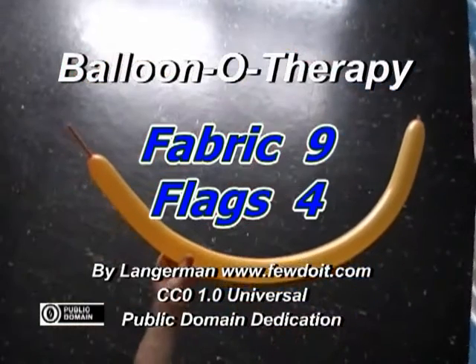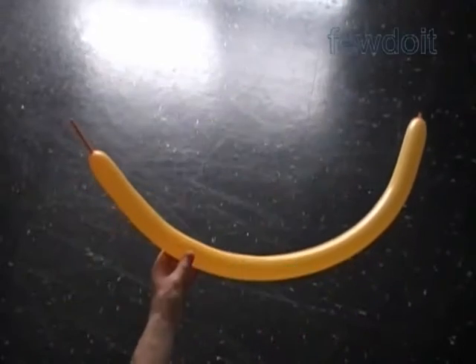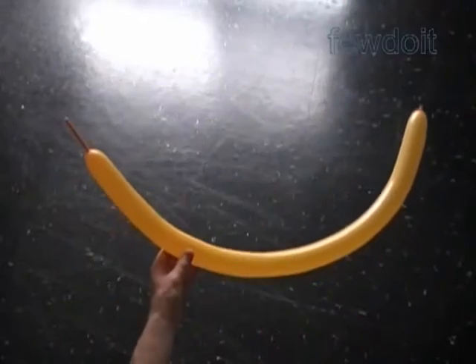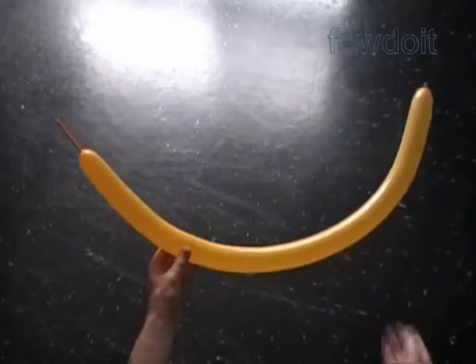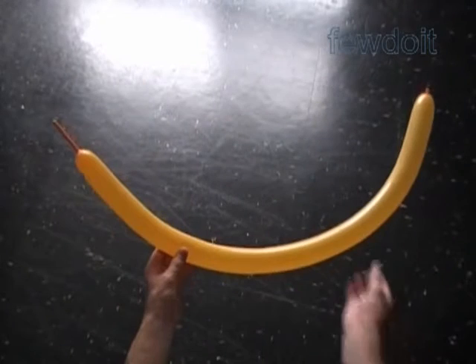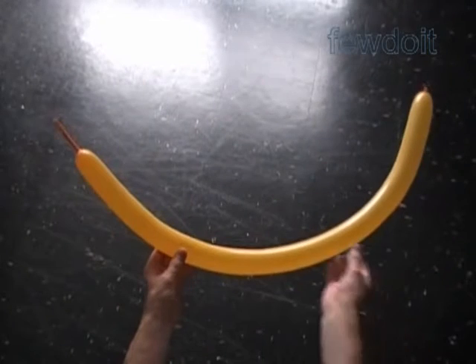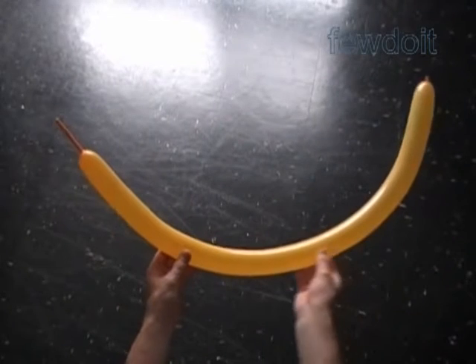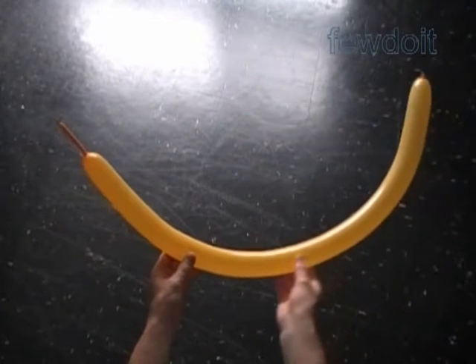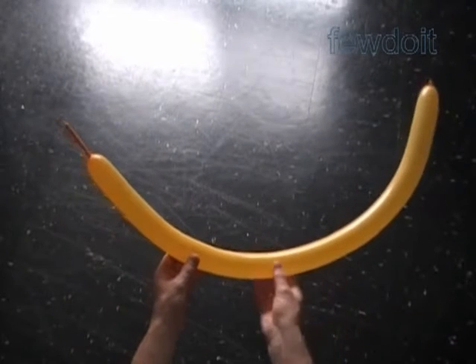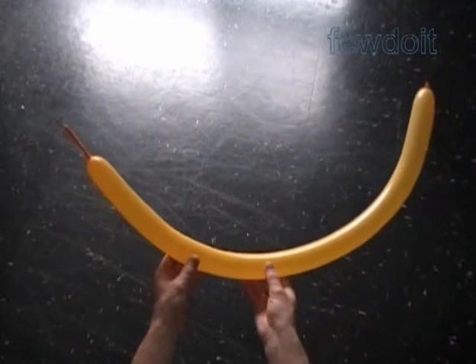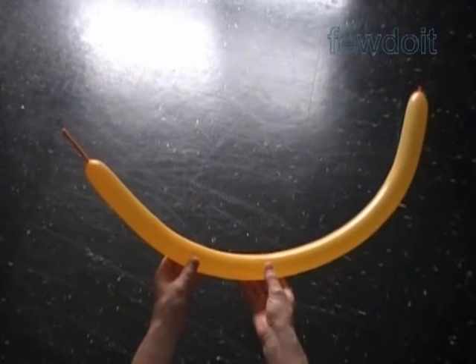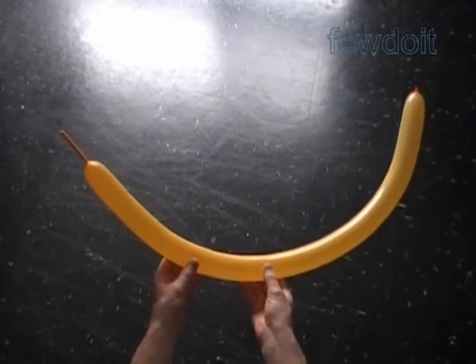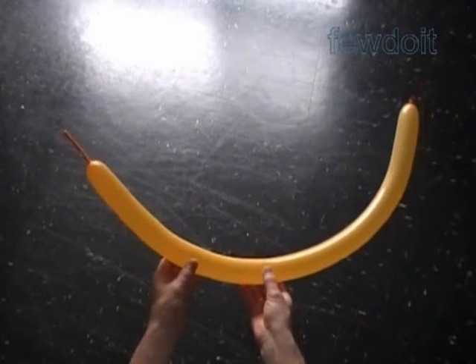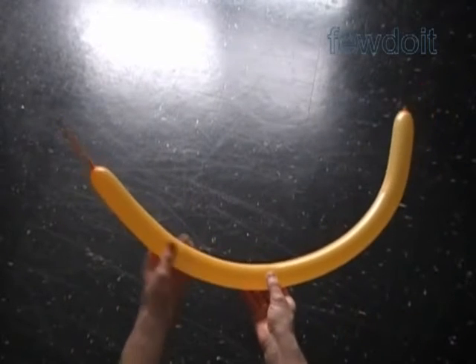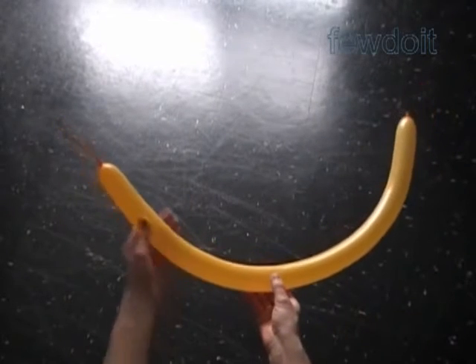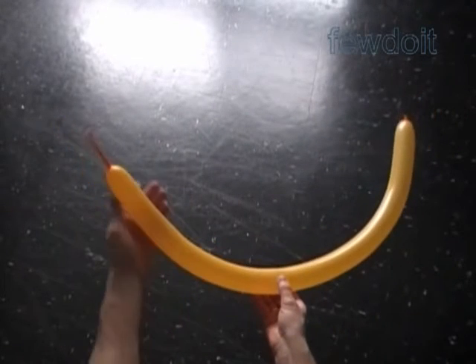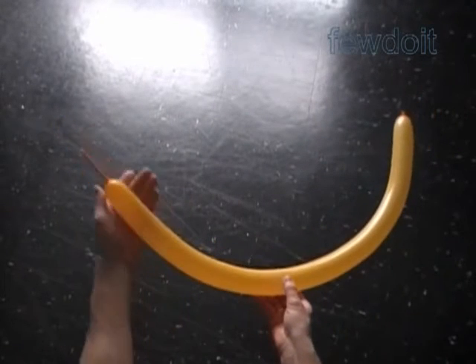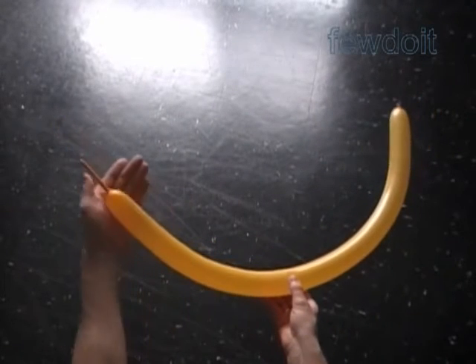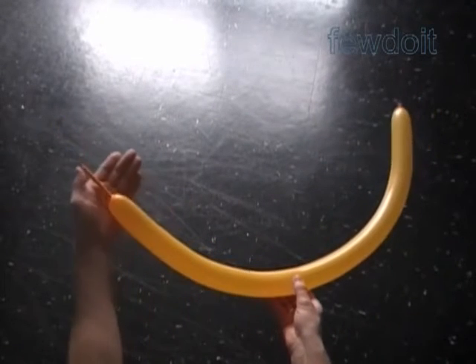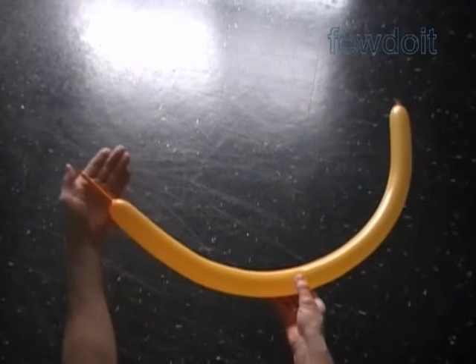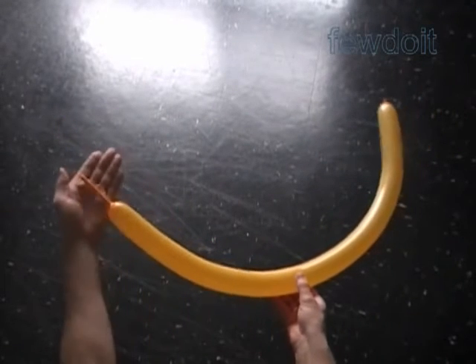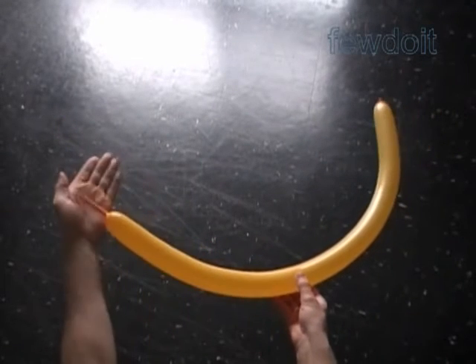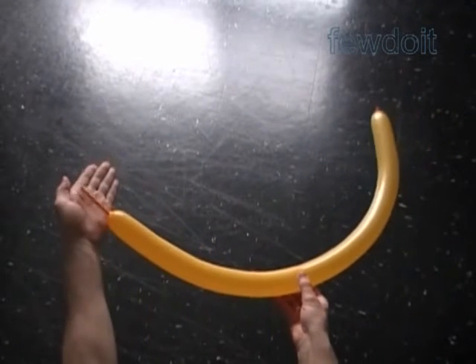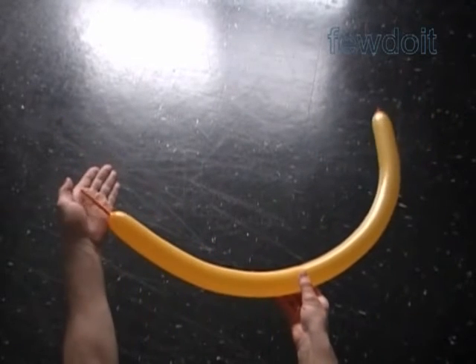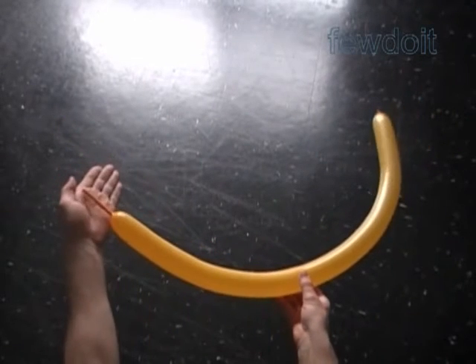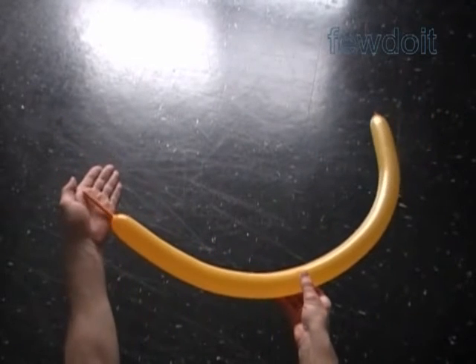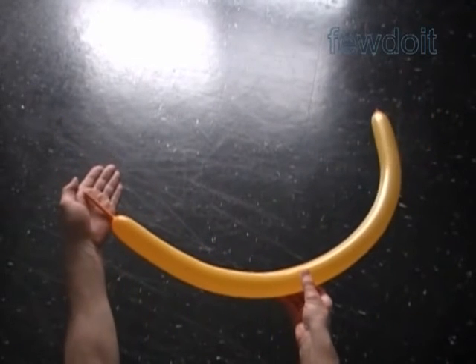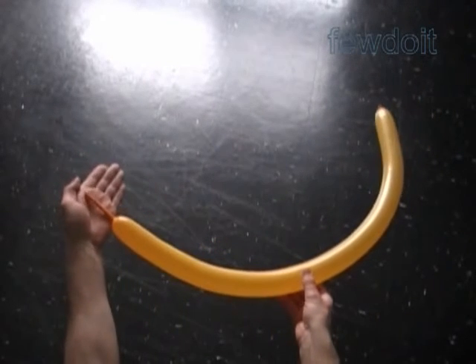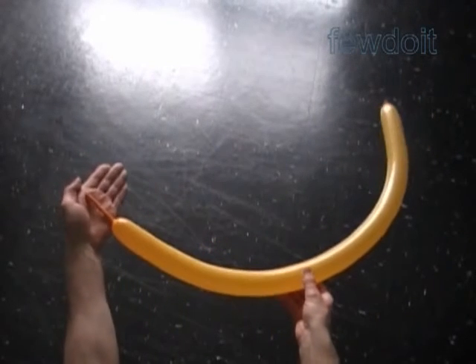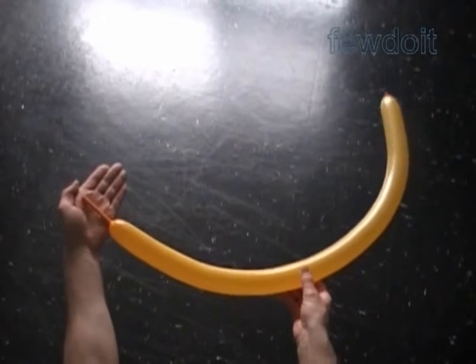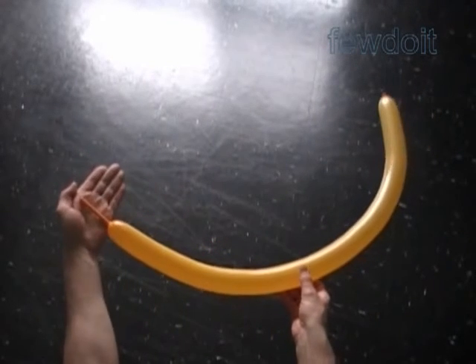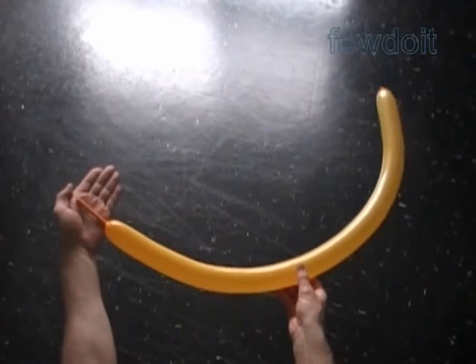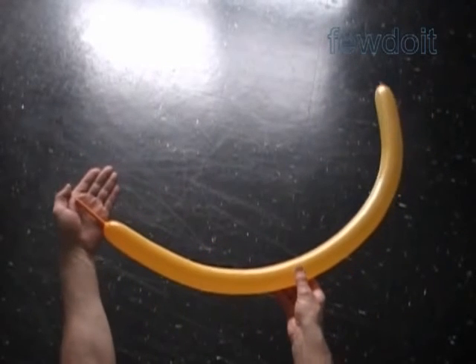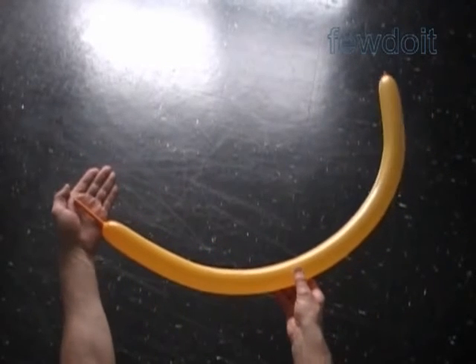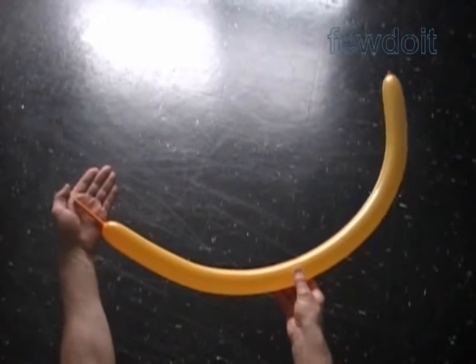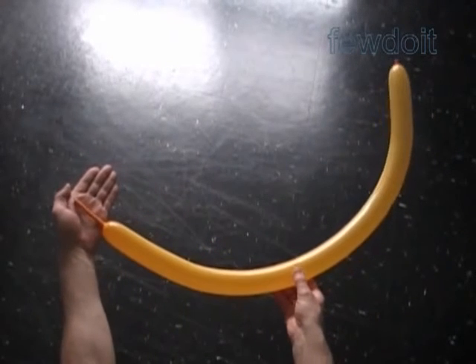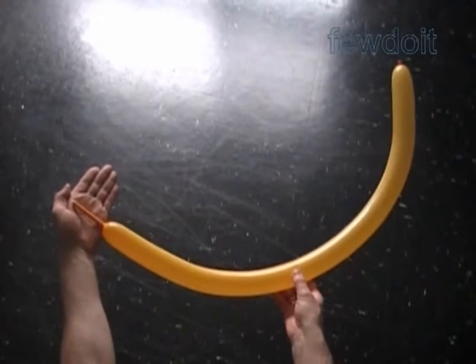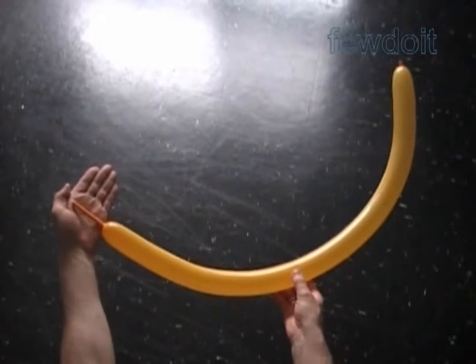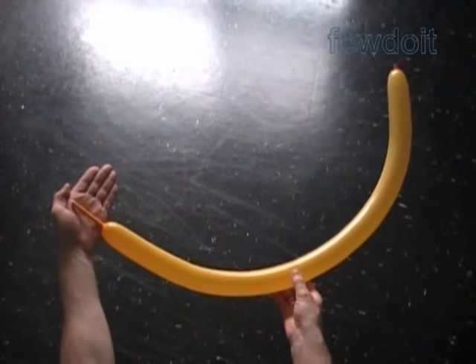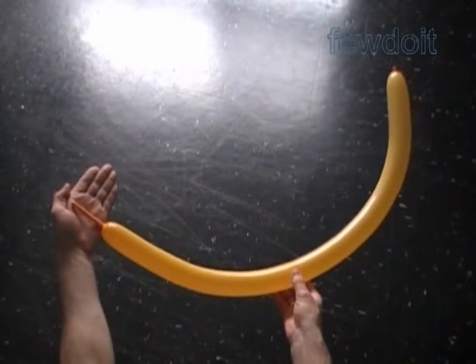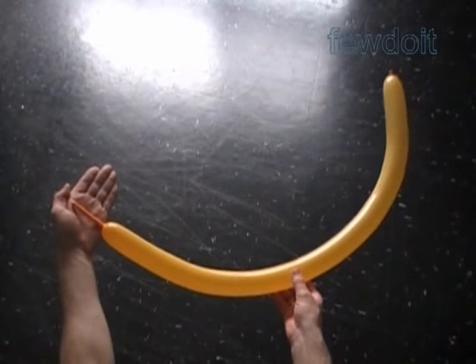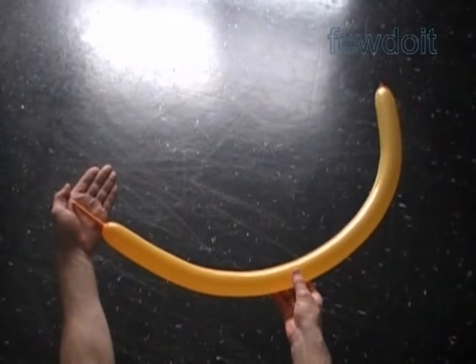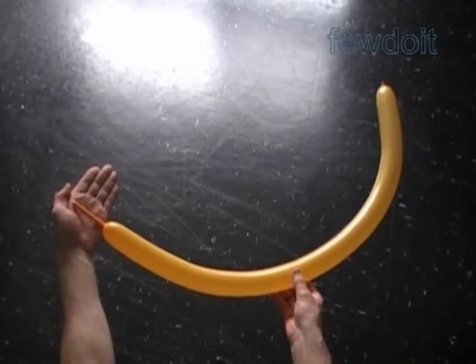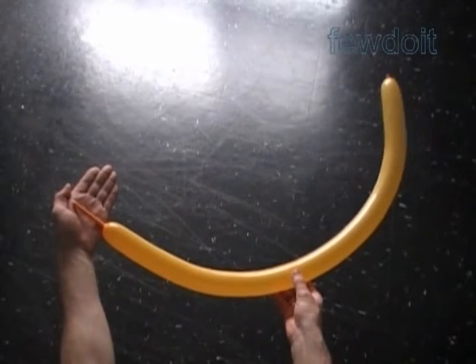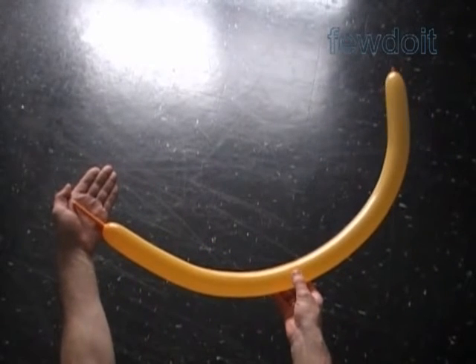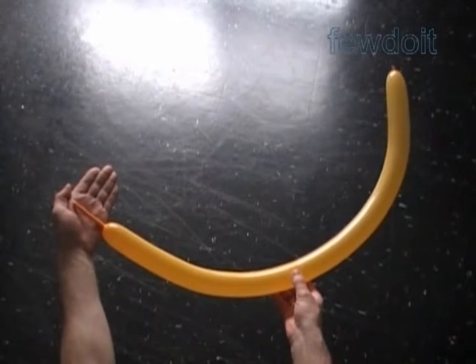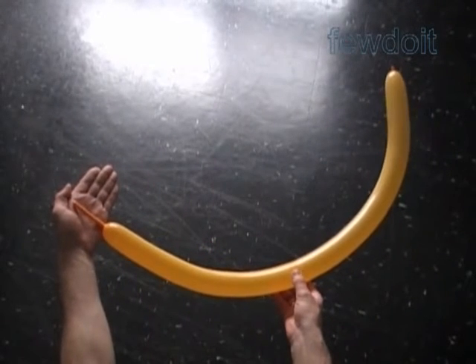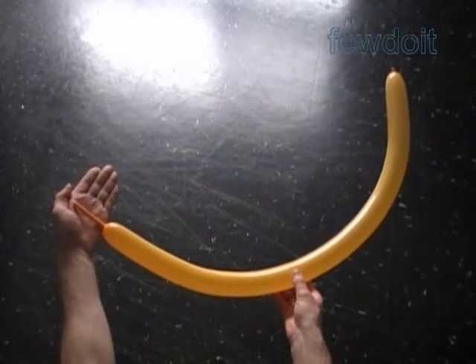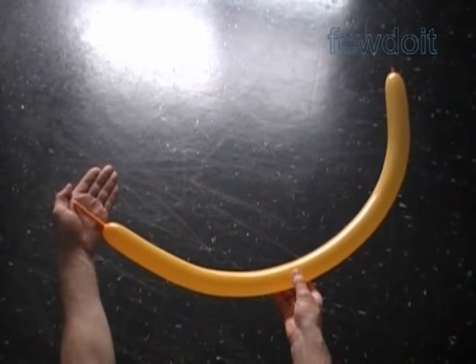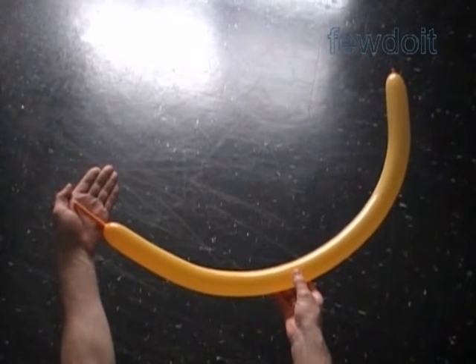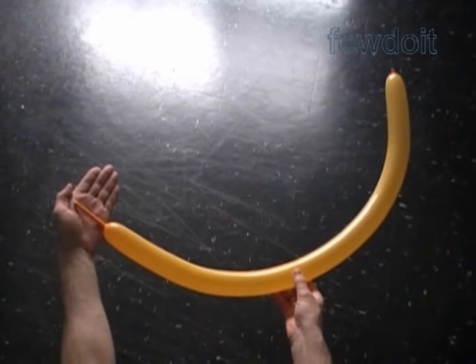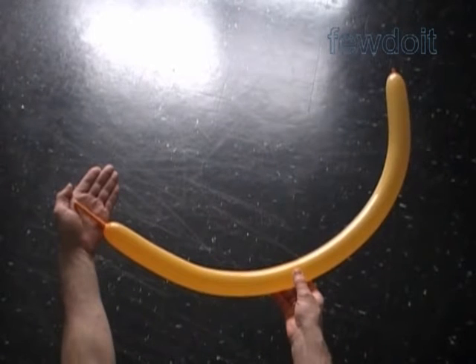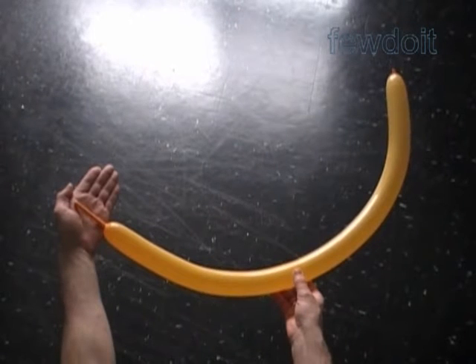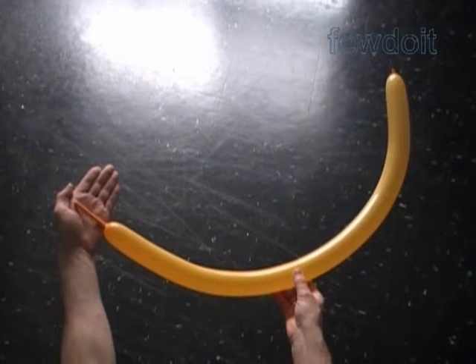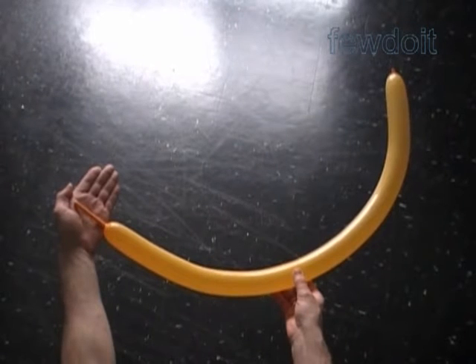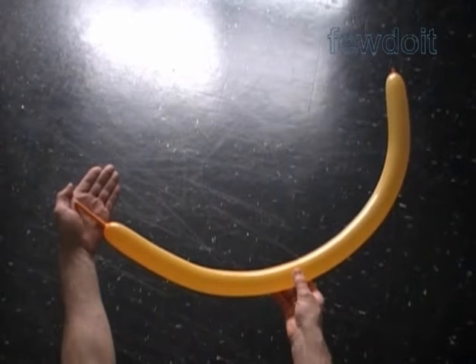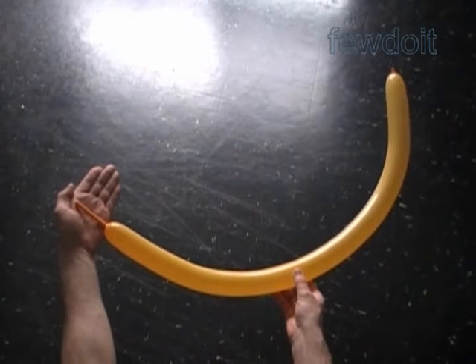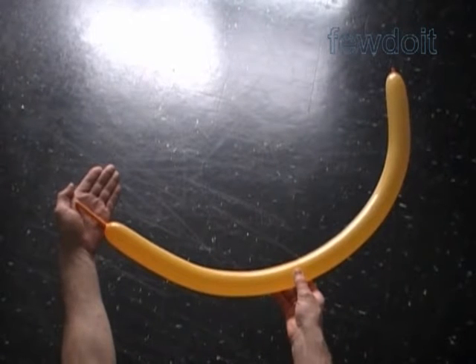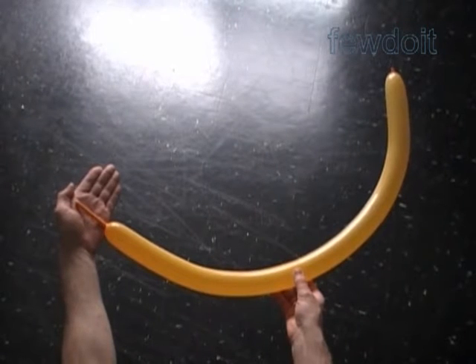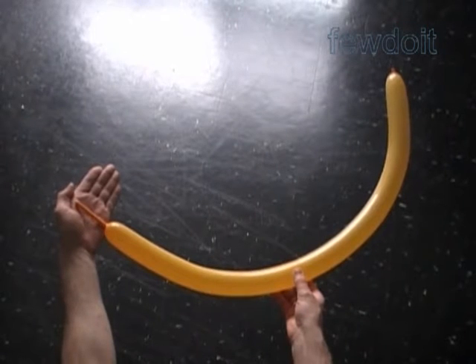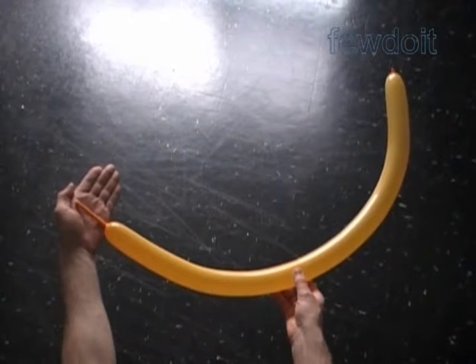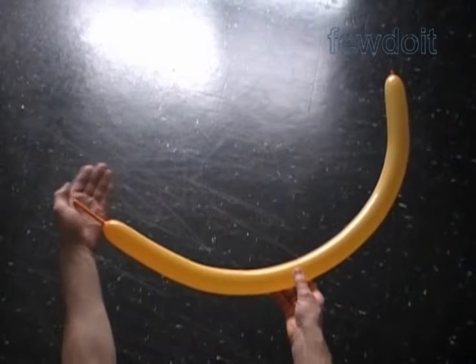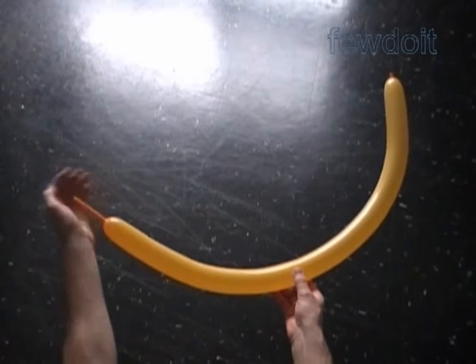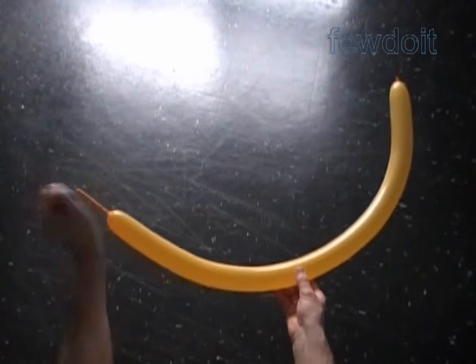Hello. Today we are going to make rectangular or square pieces of fabric. We will use it to make flags.